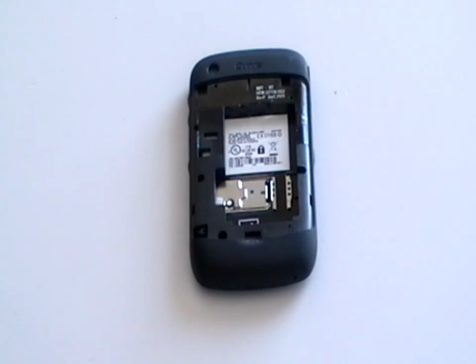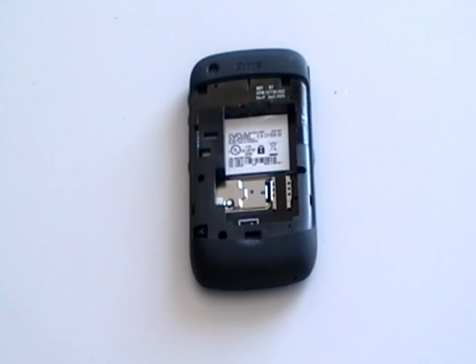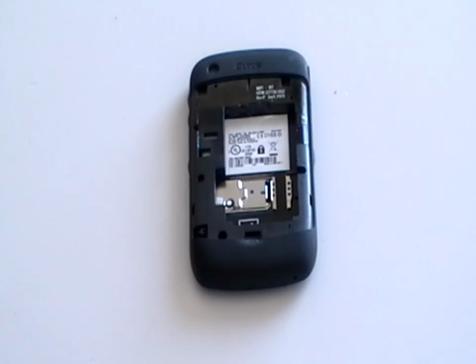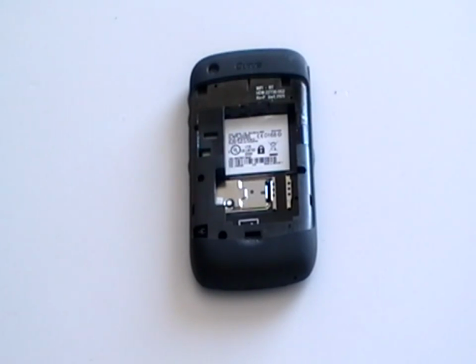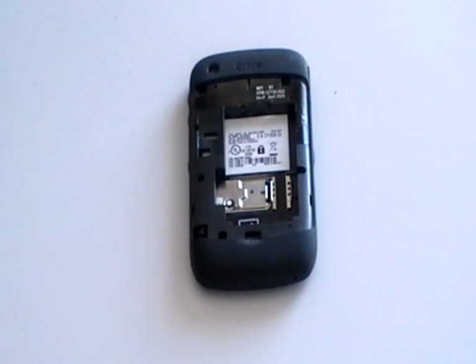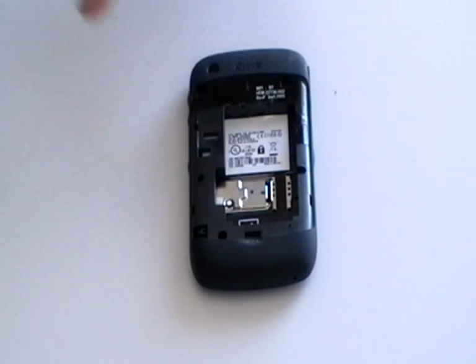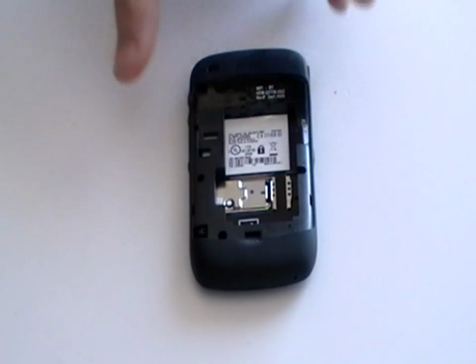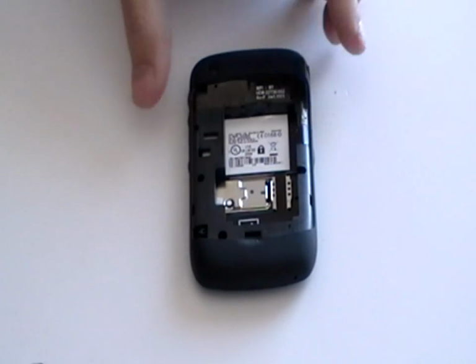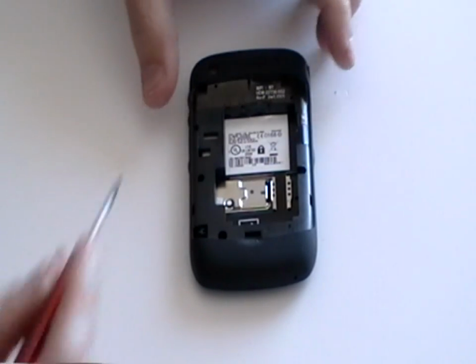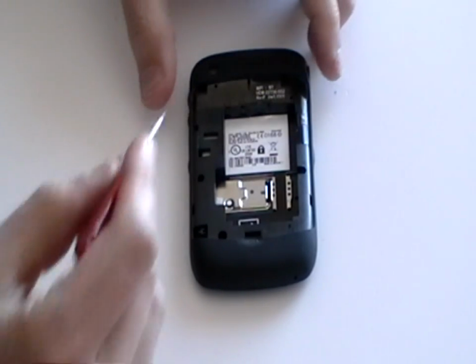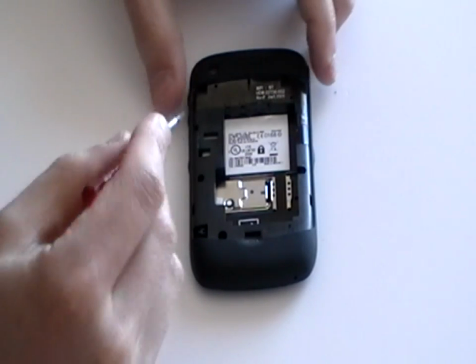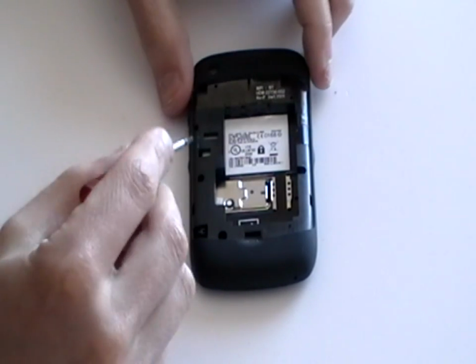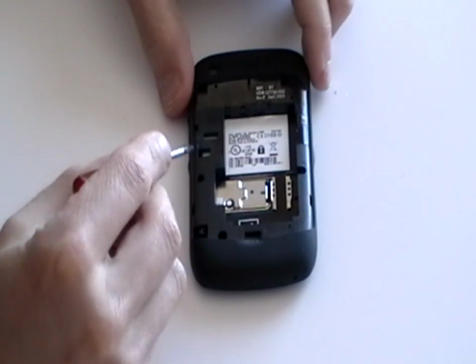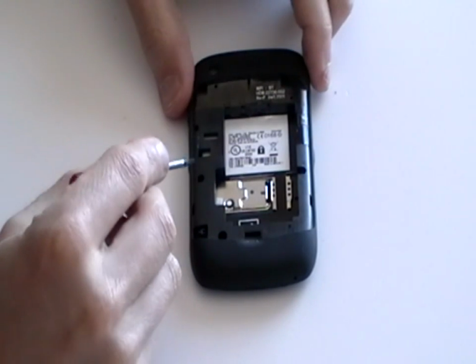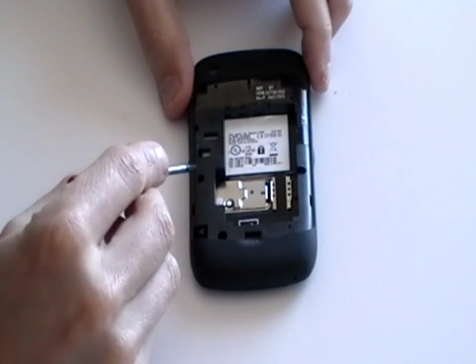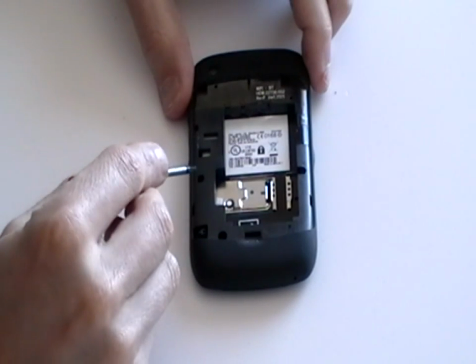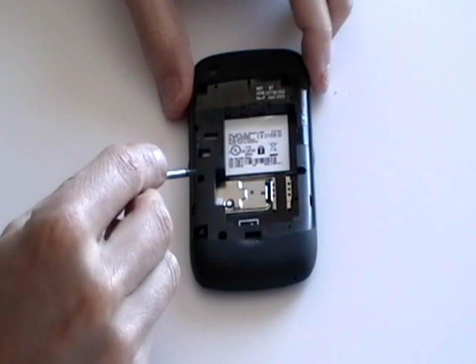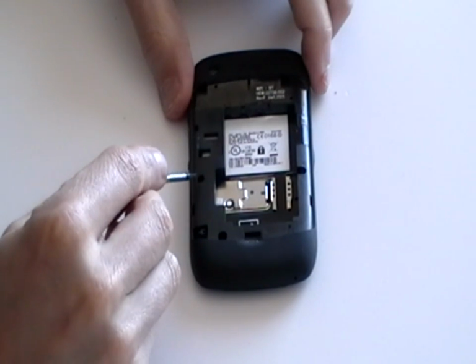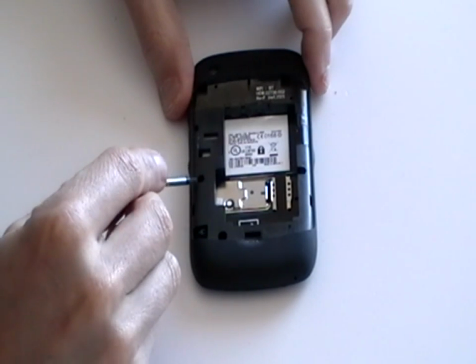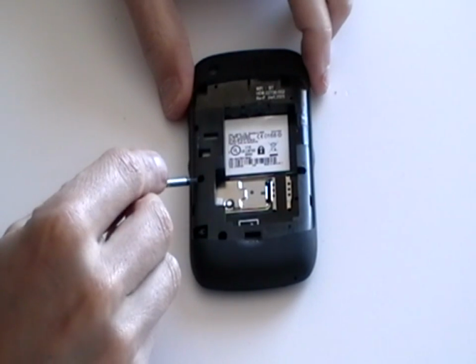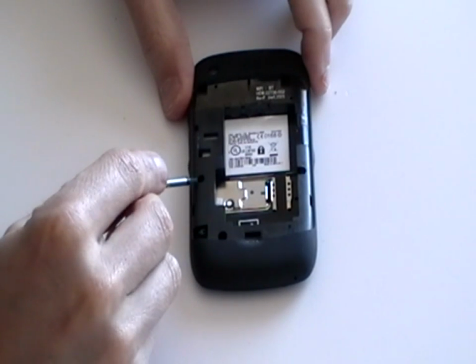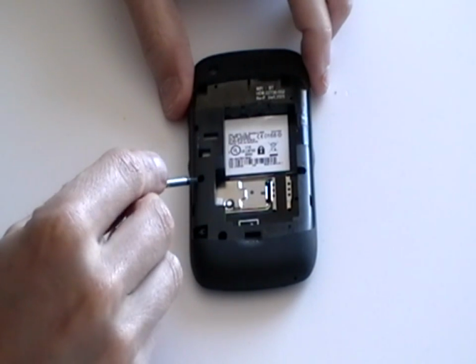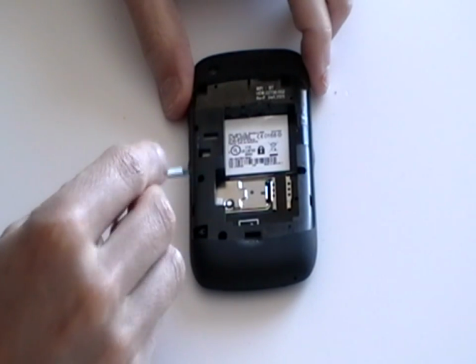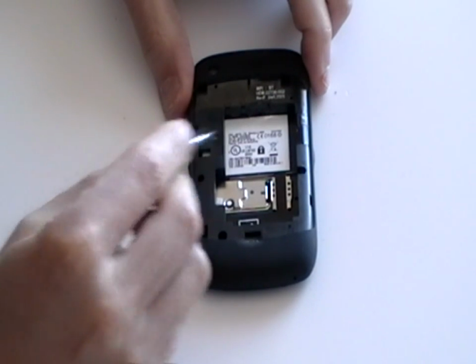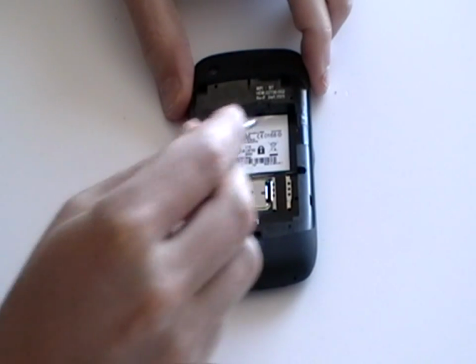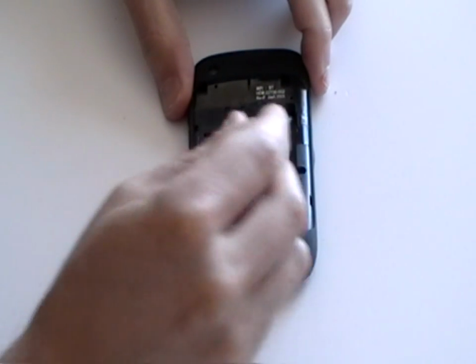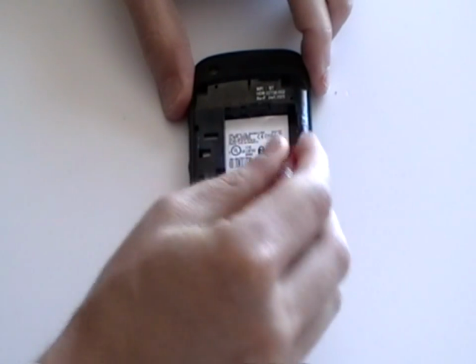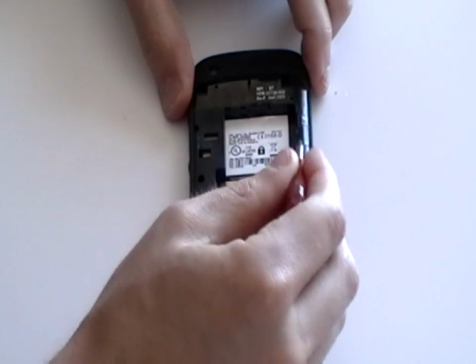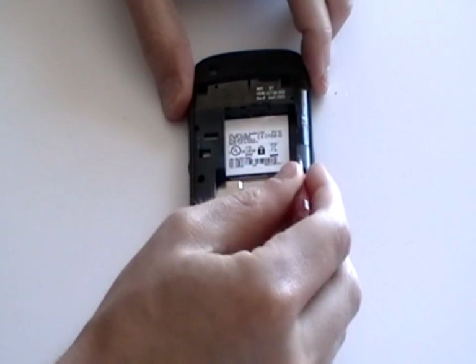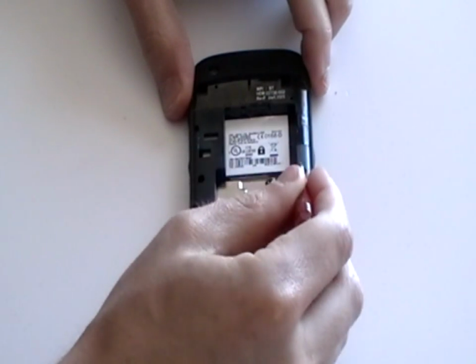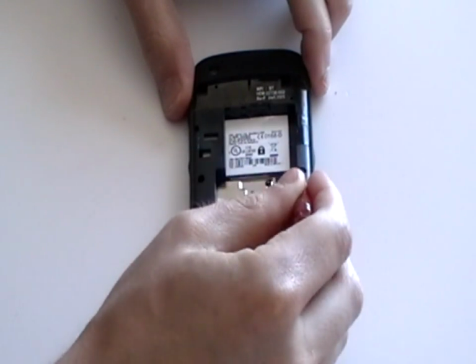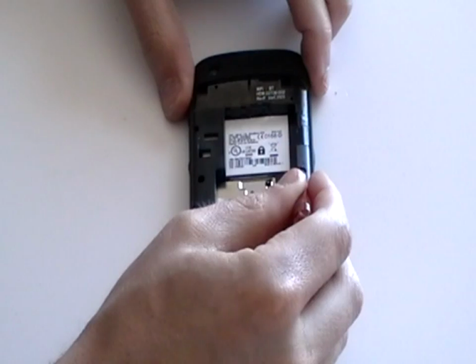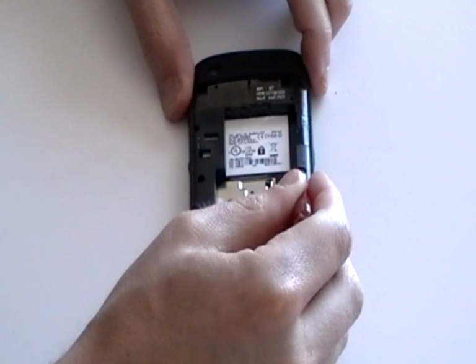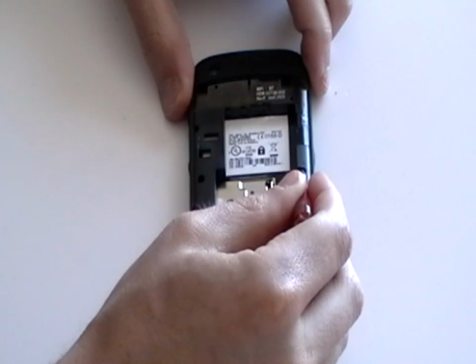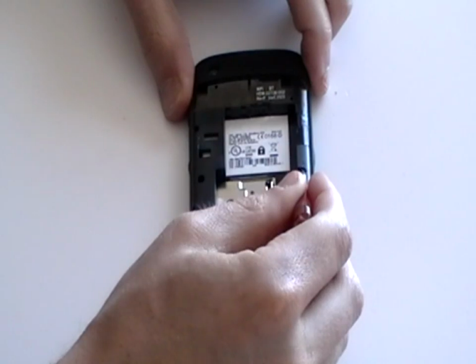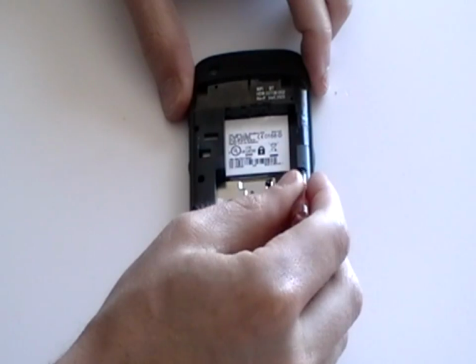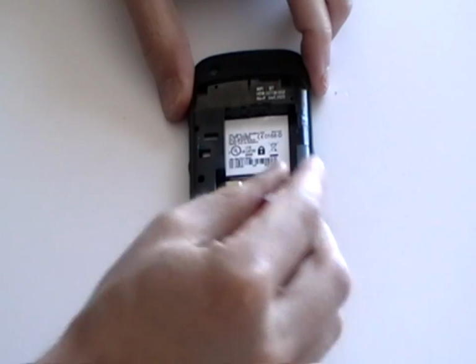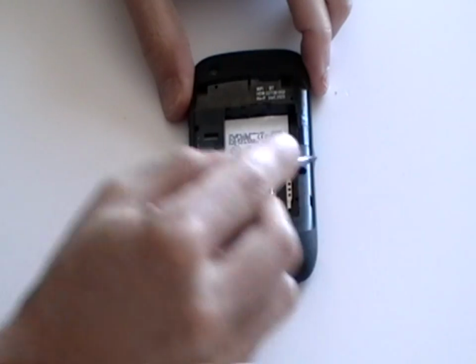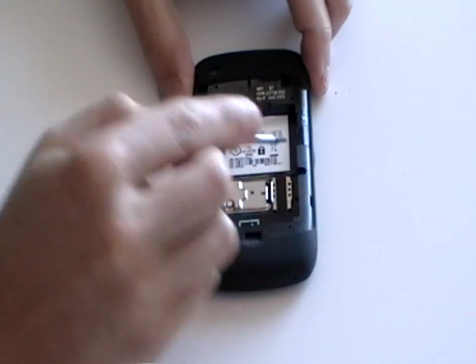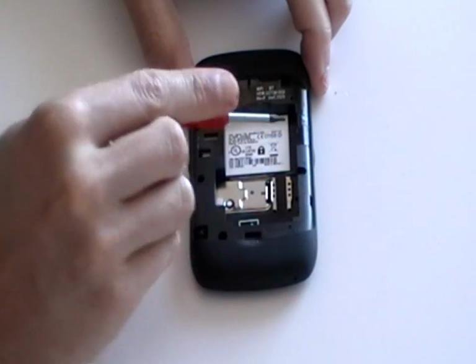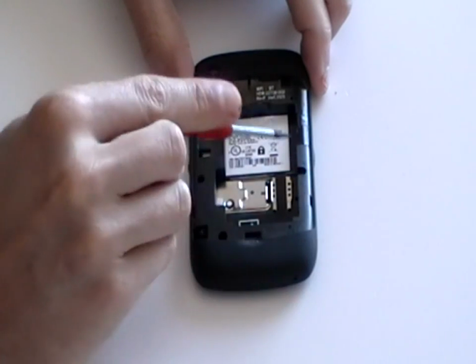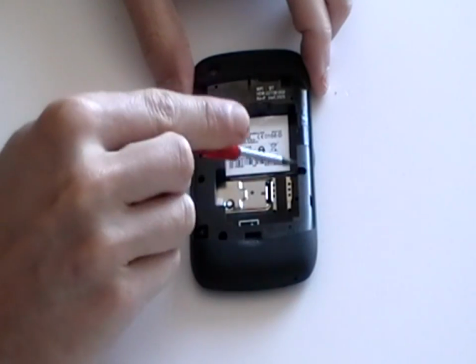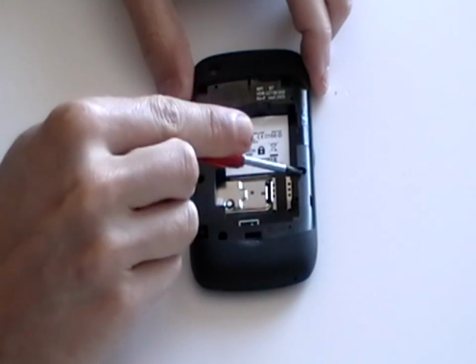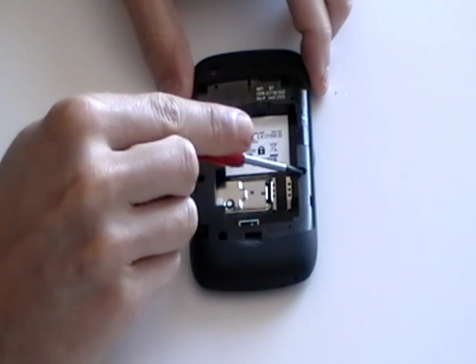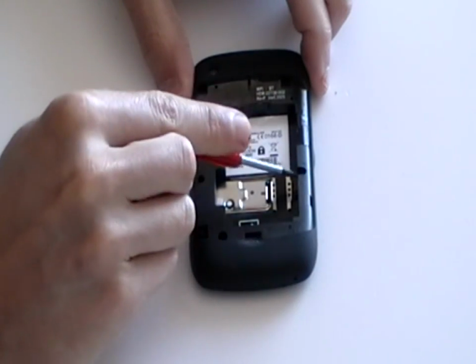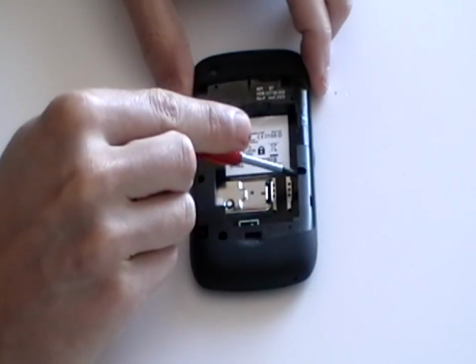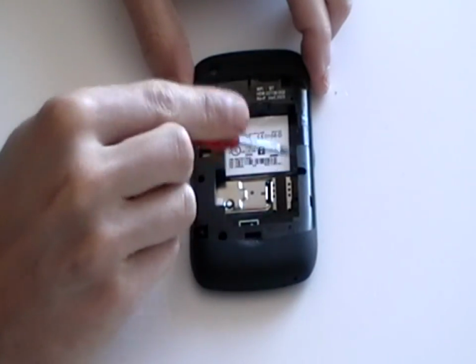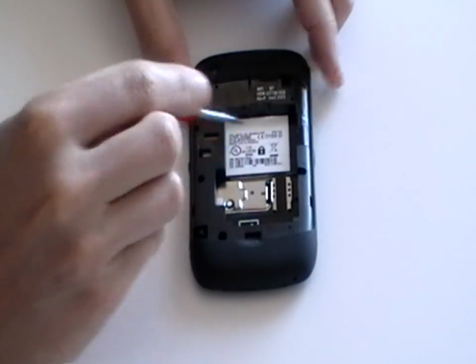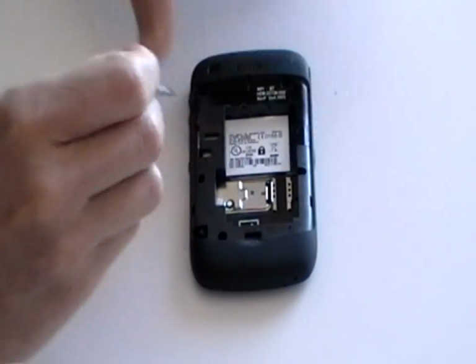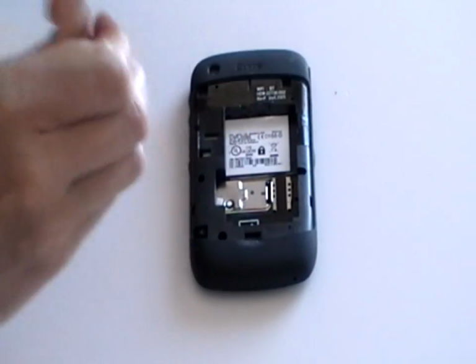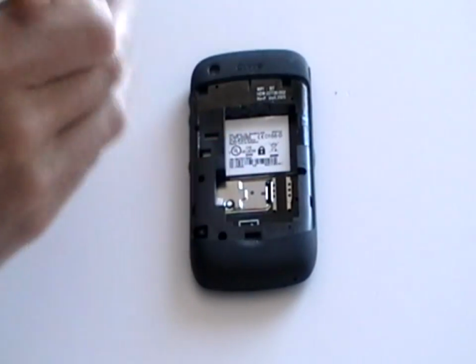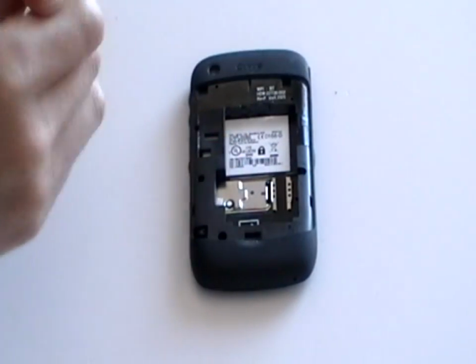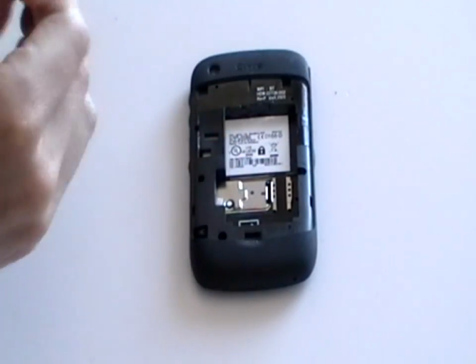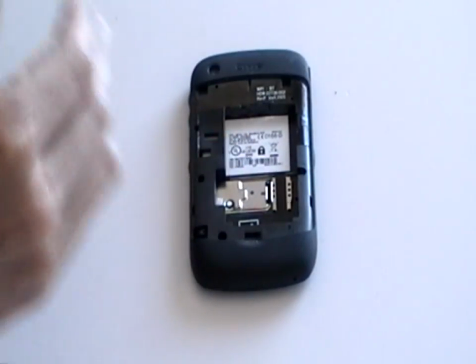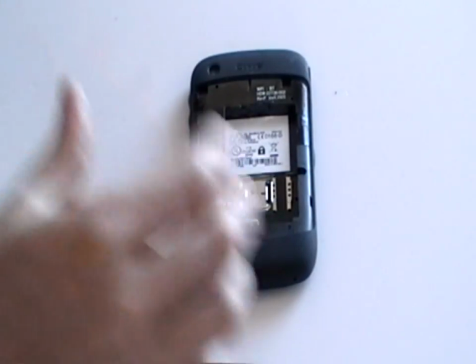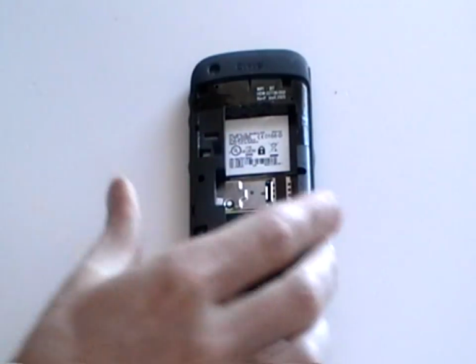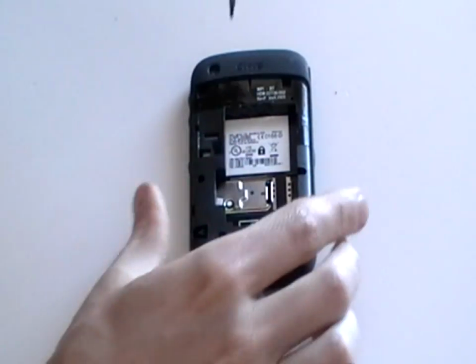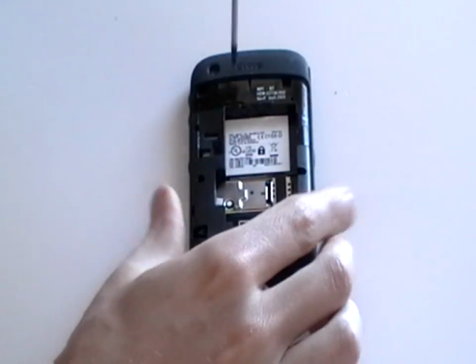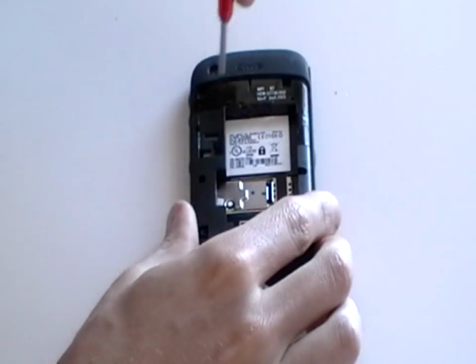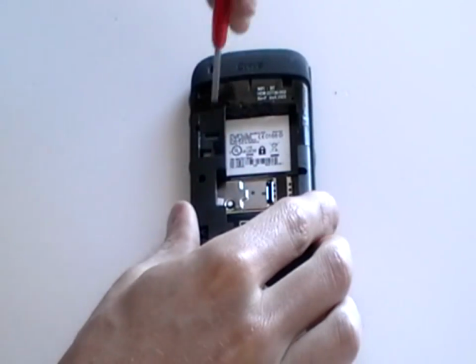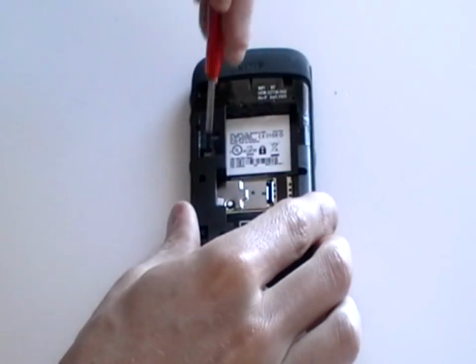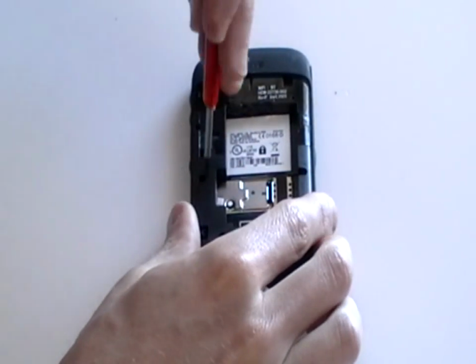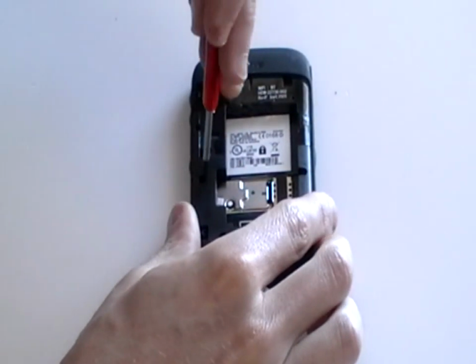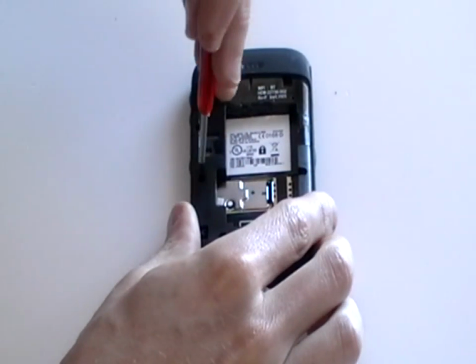Next, using a Torx 6 screwdriver, remove the screws as being pointed out here now in the video.